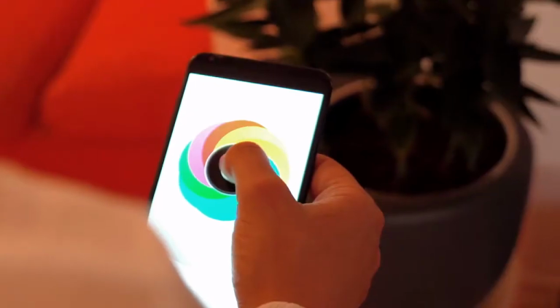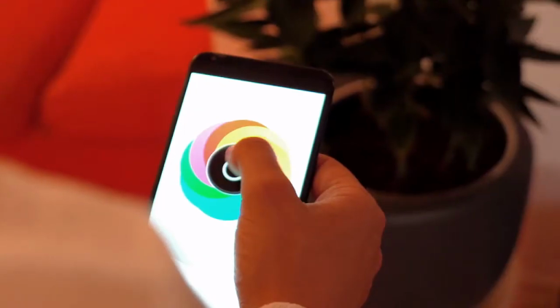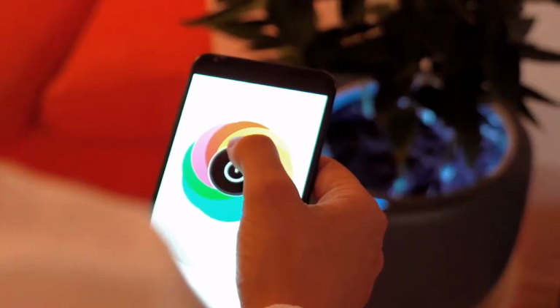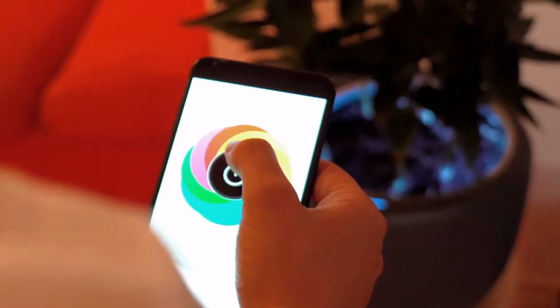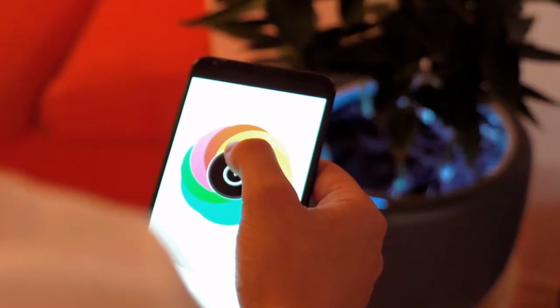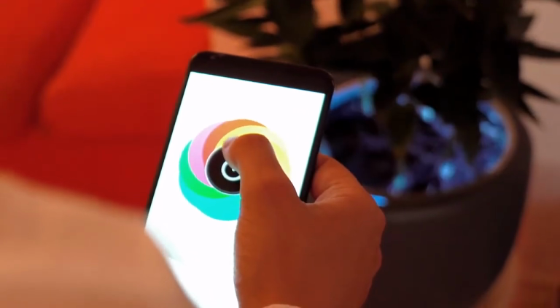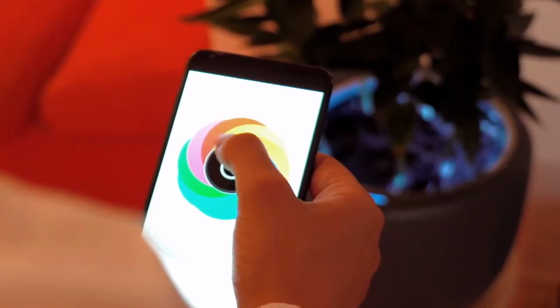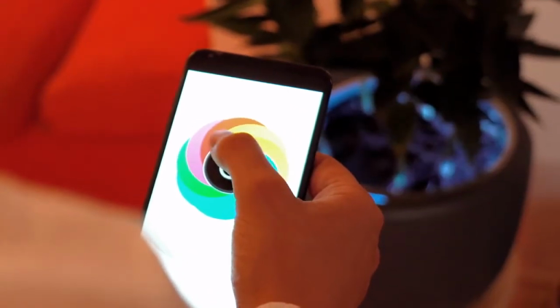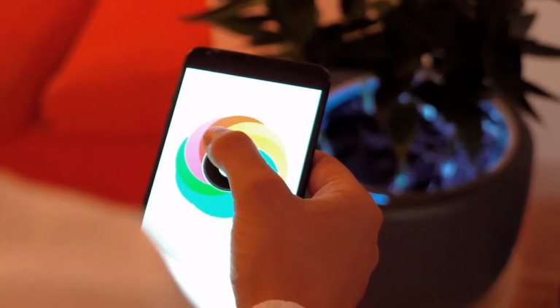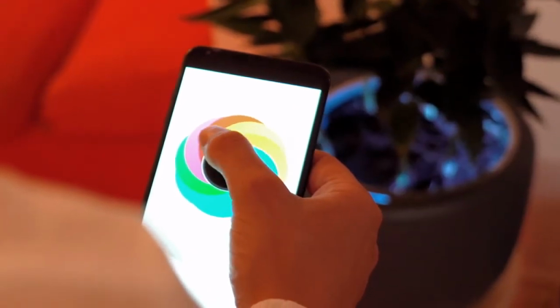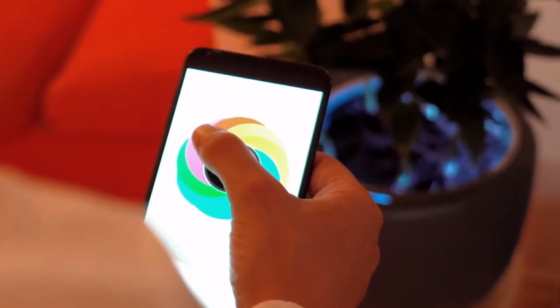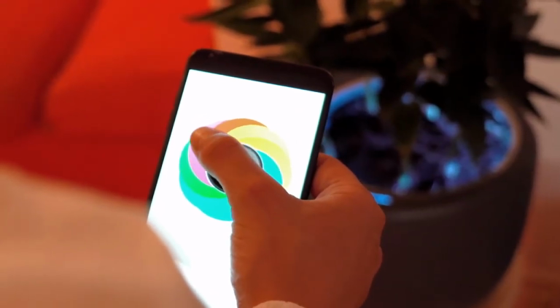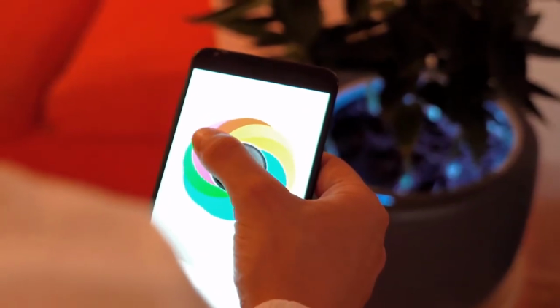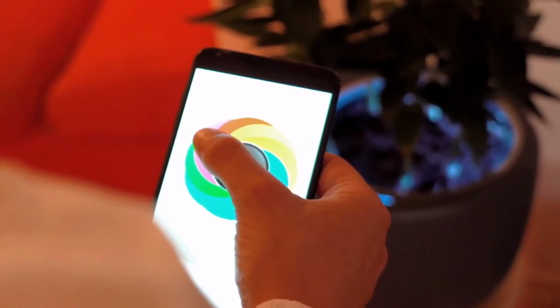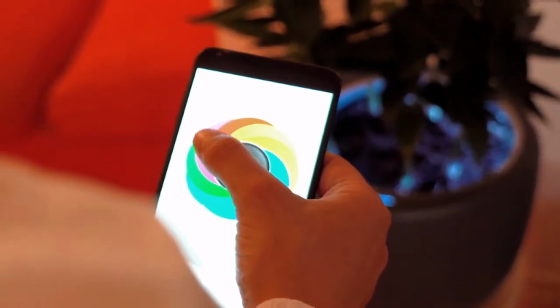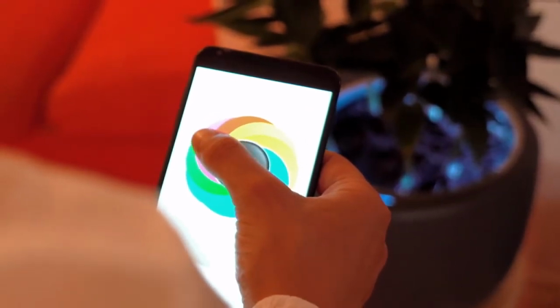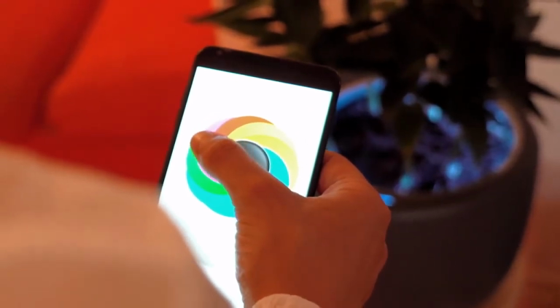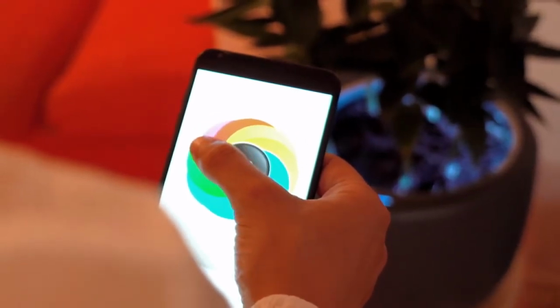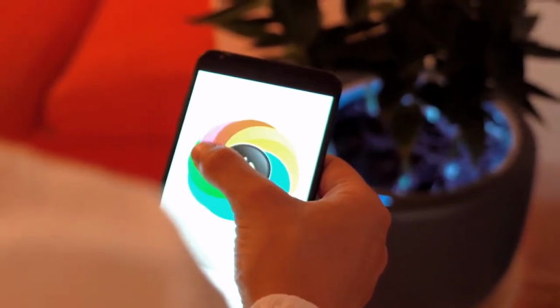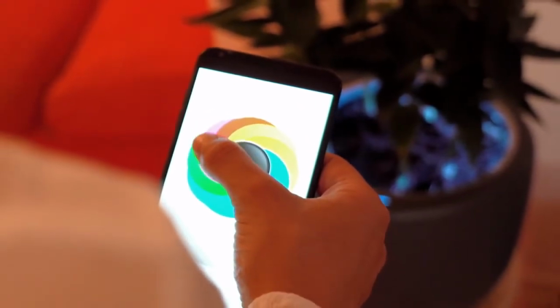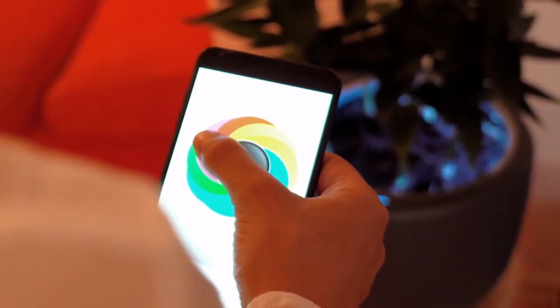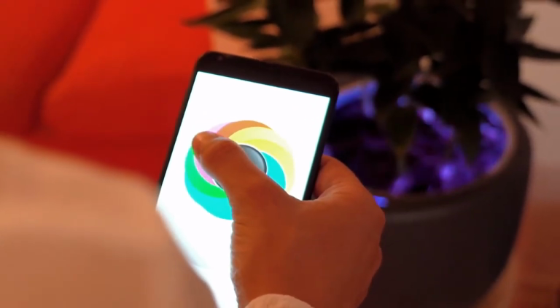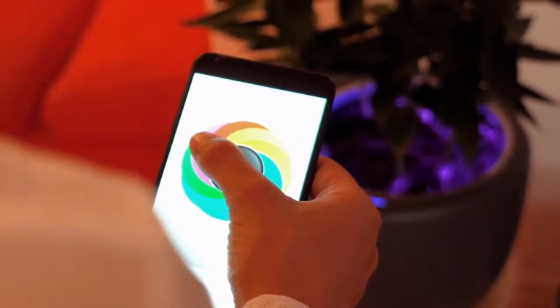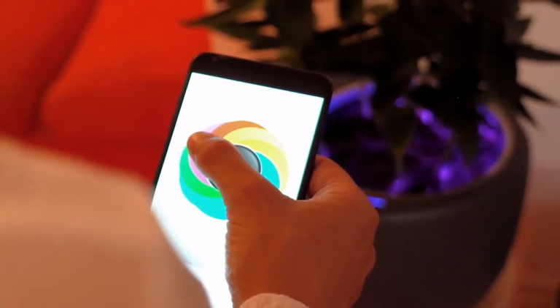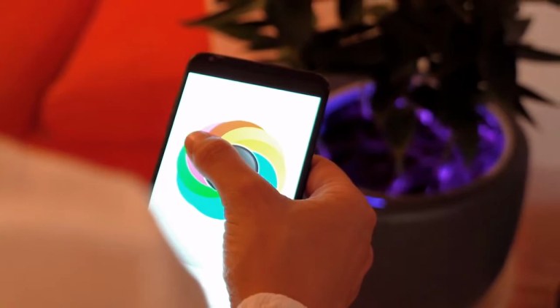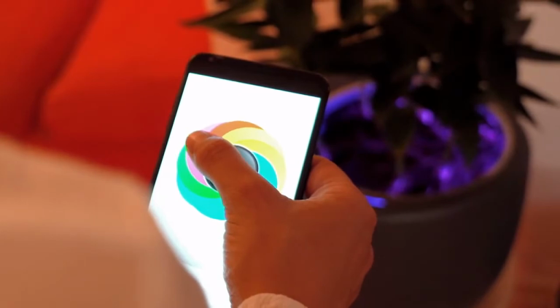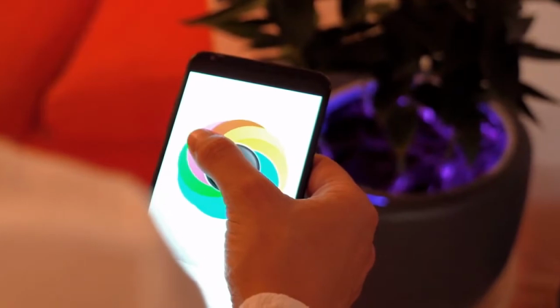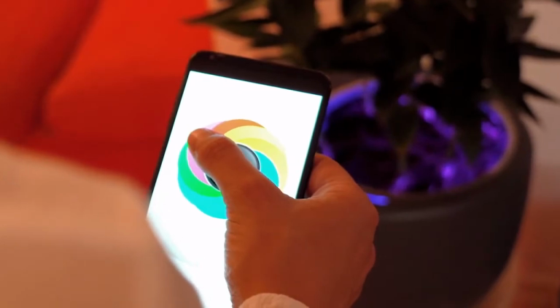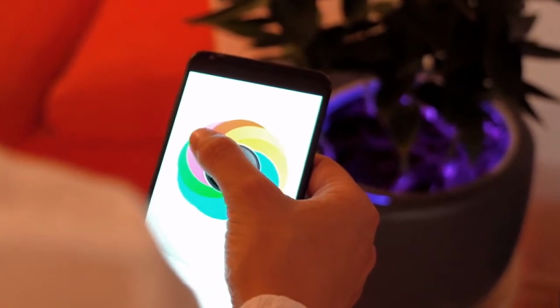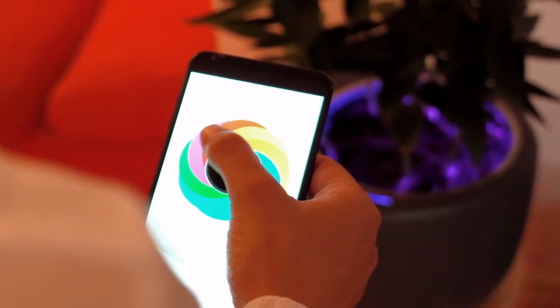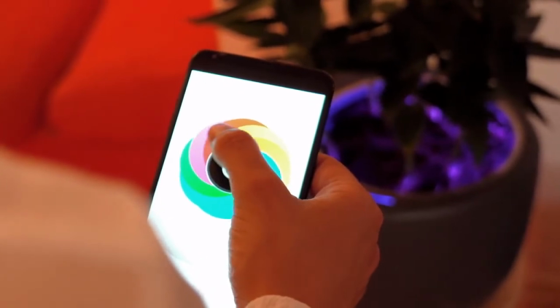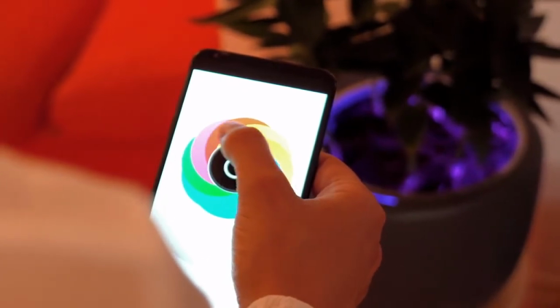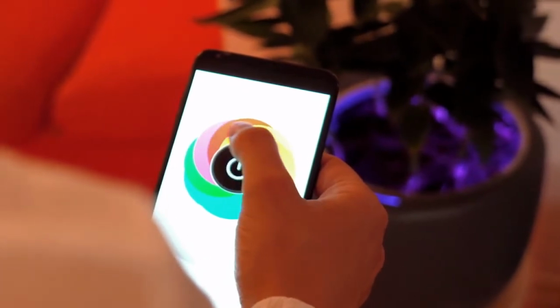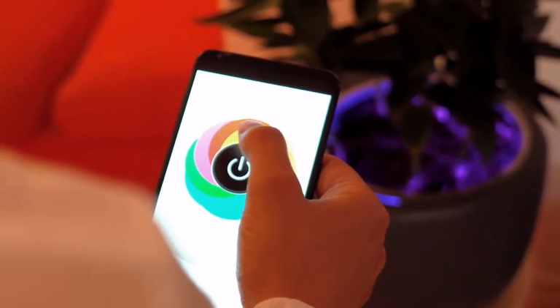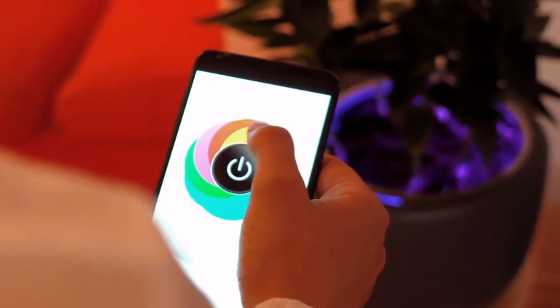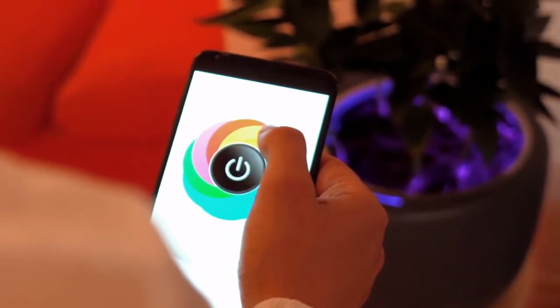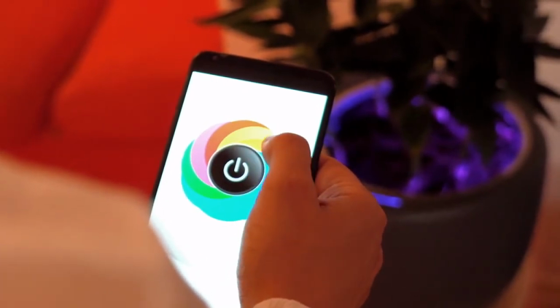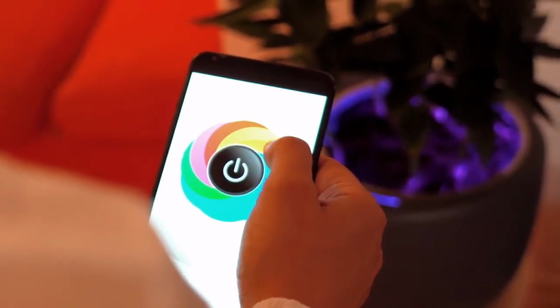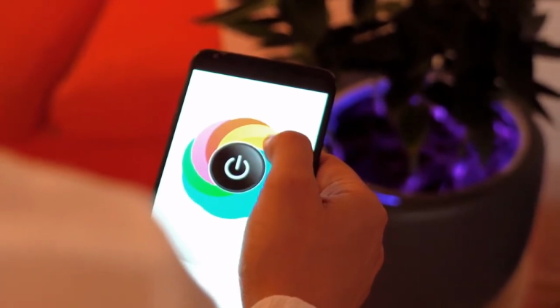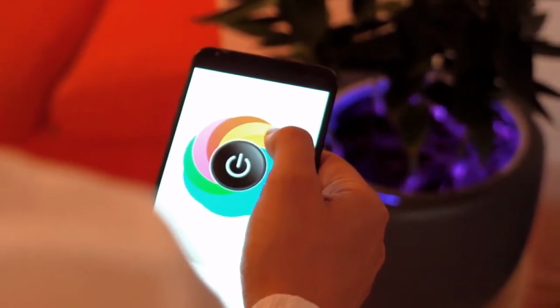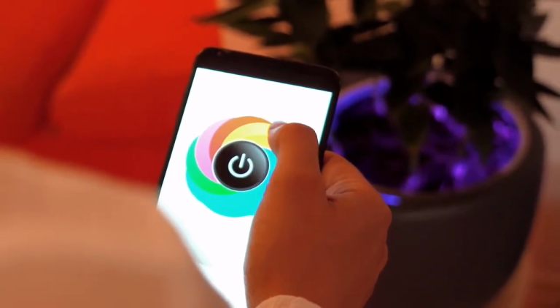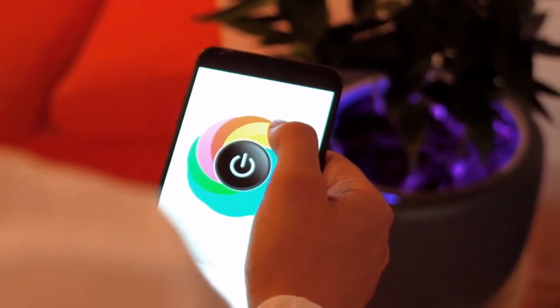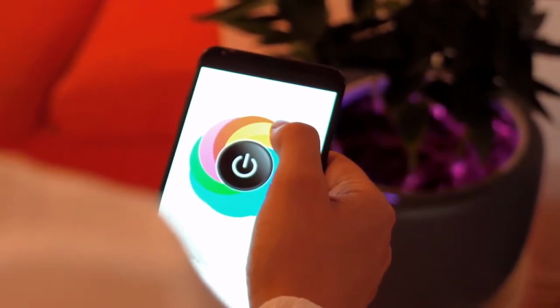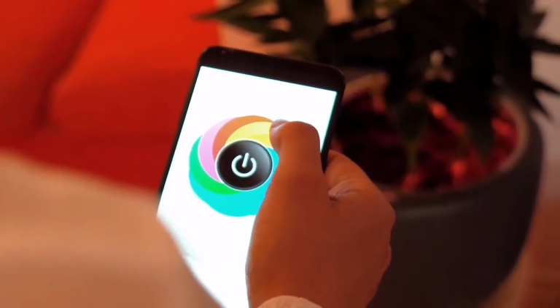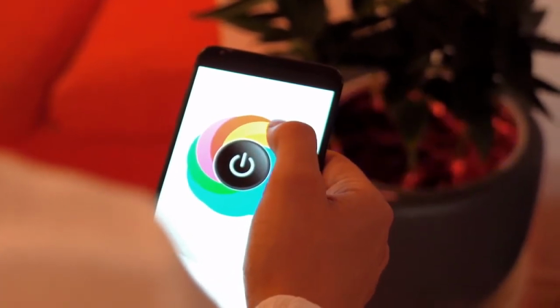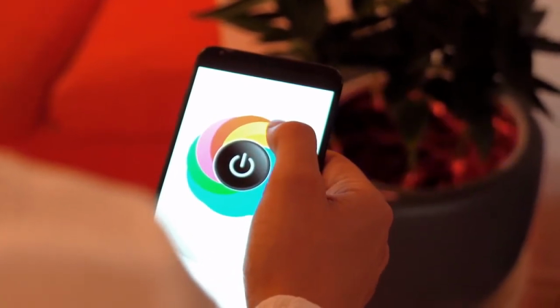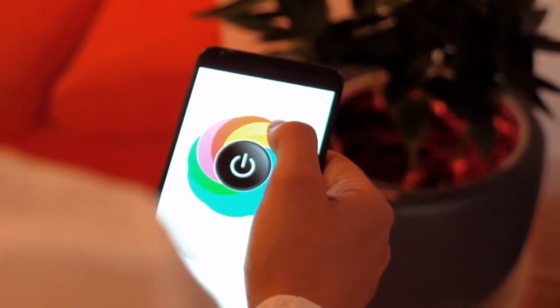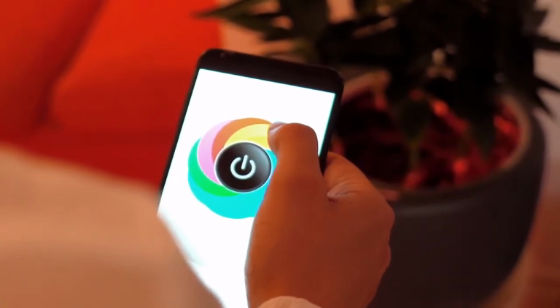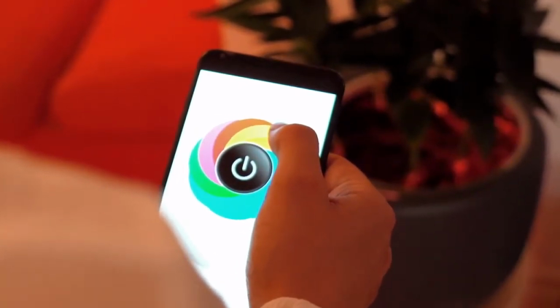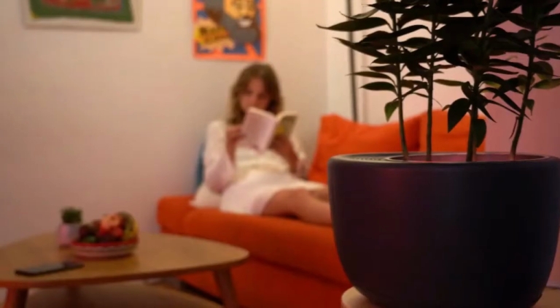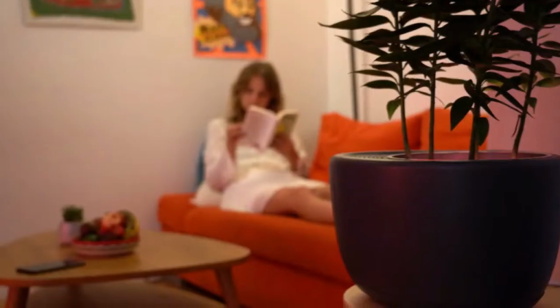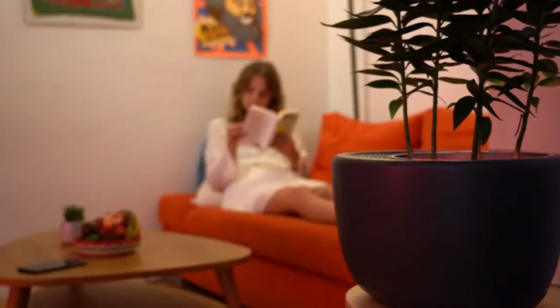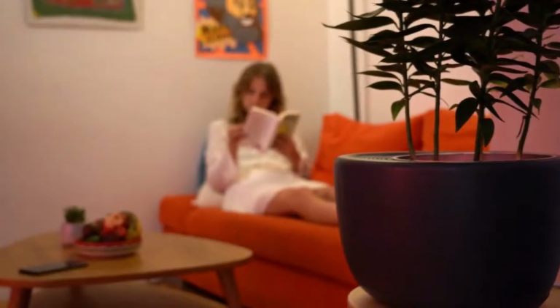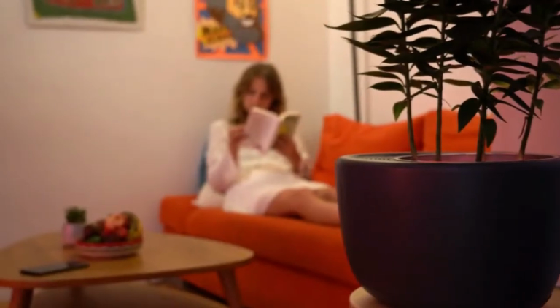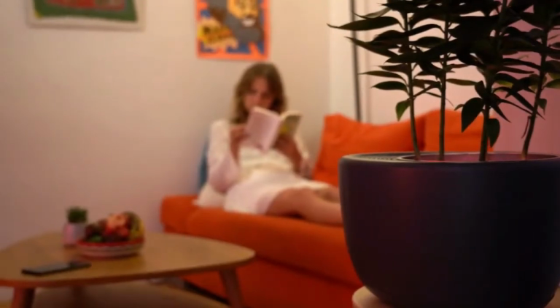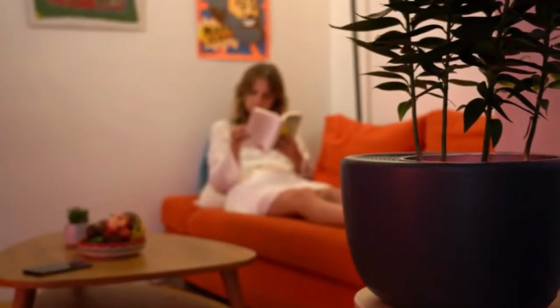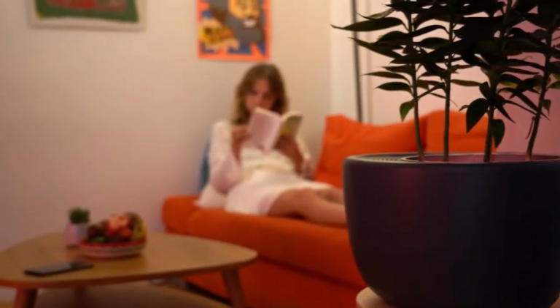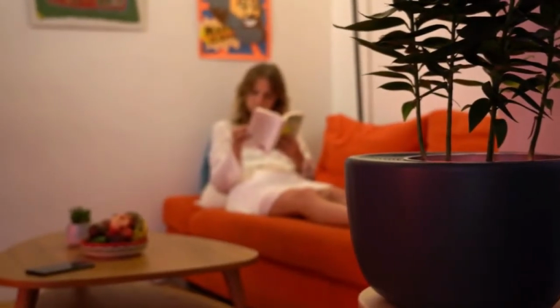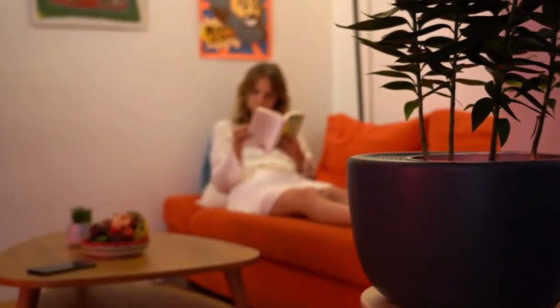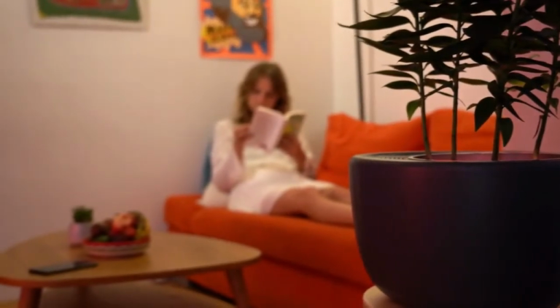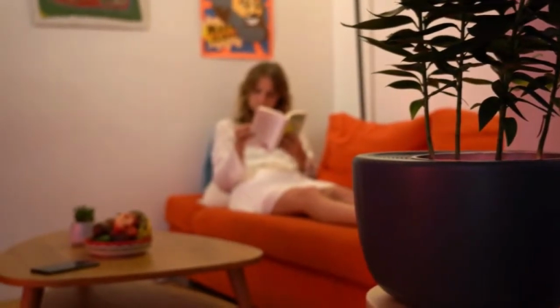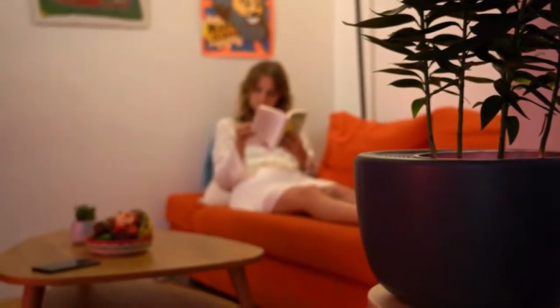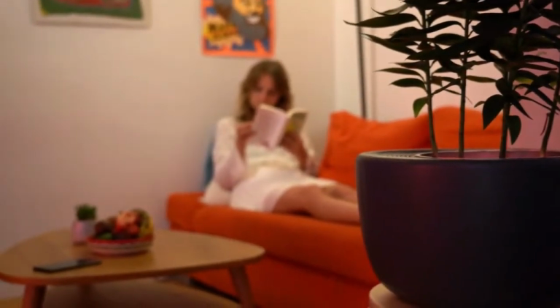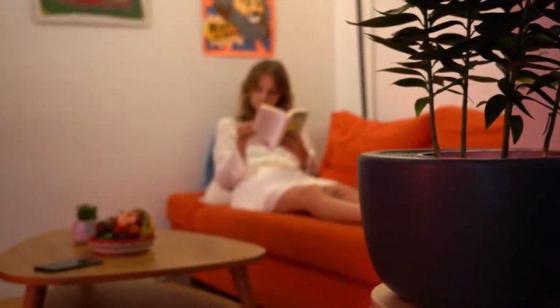We've also added LED mood-adjusting lights, which allows you to create a warm, welcoming ambience anywhere in your home.